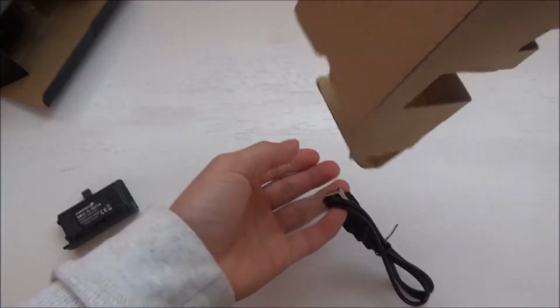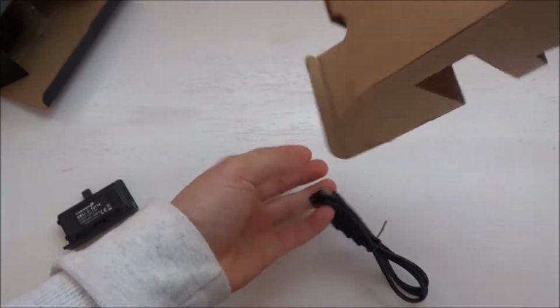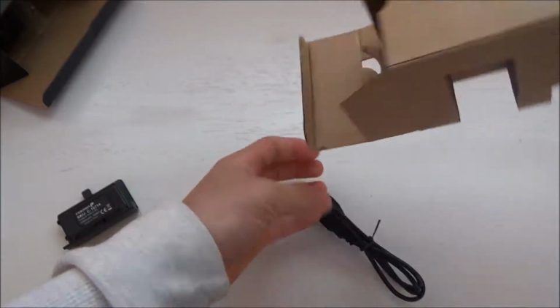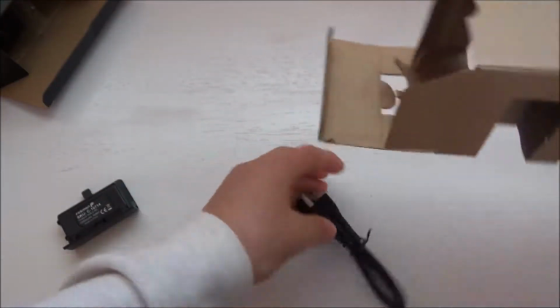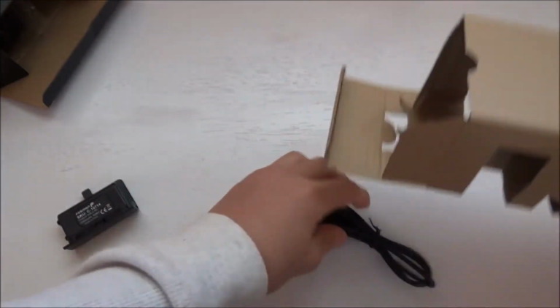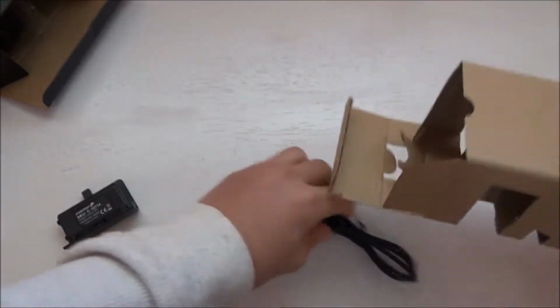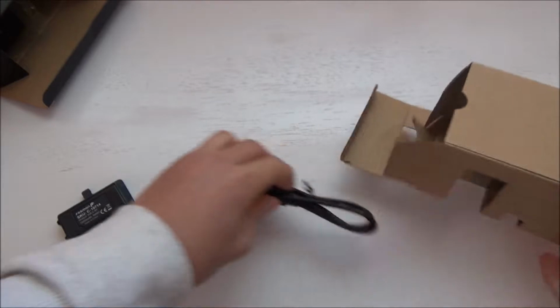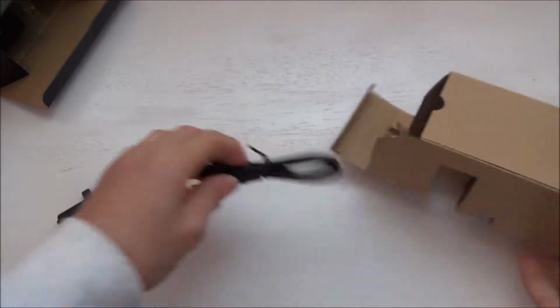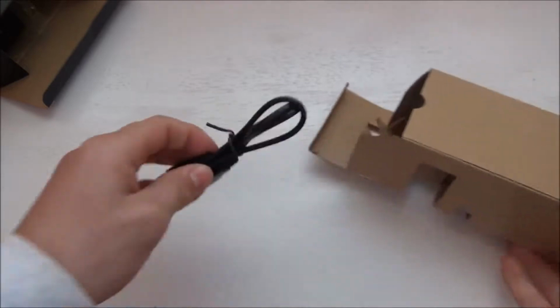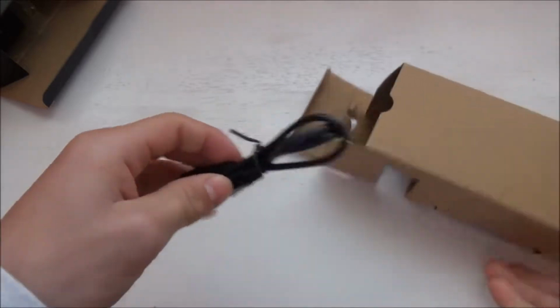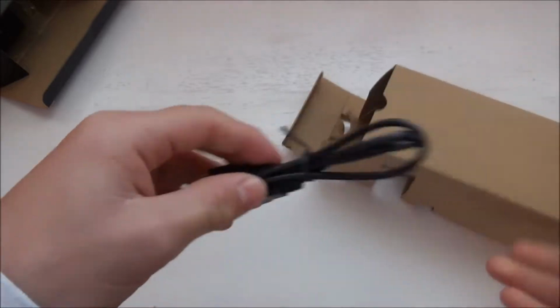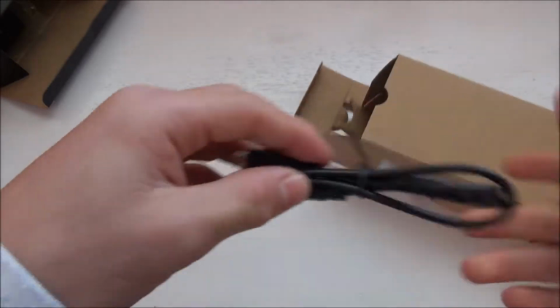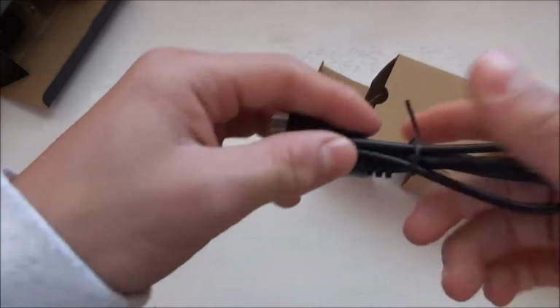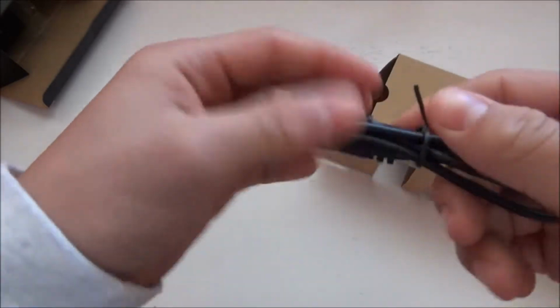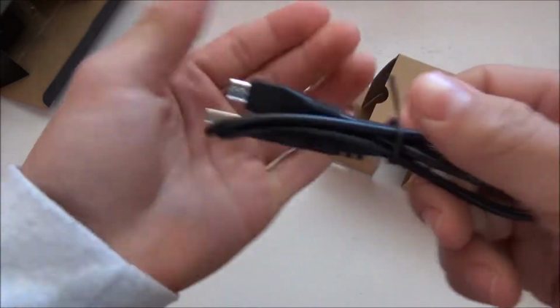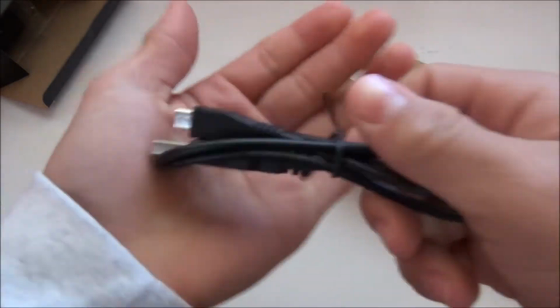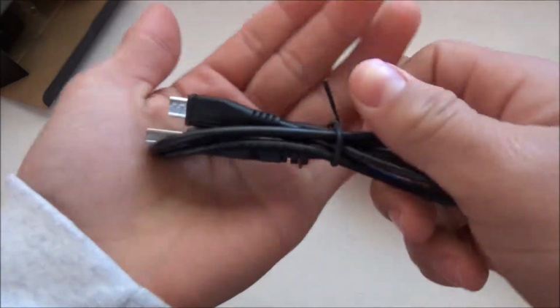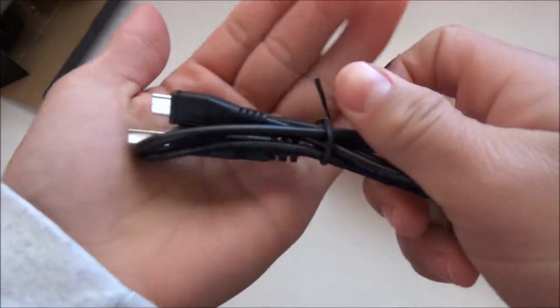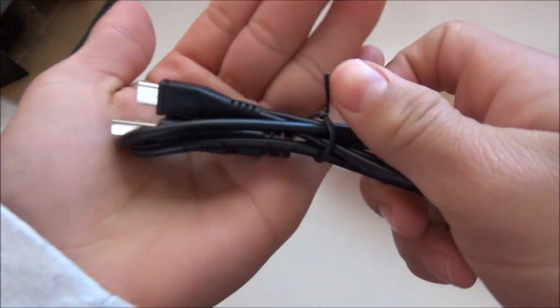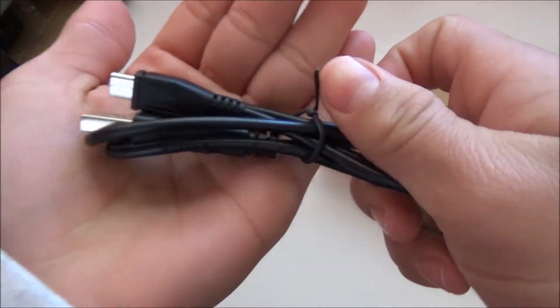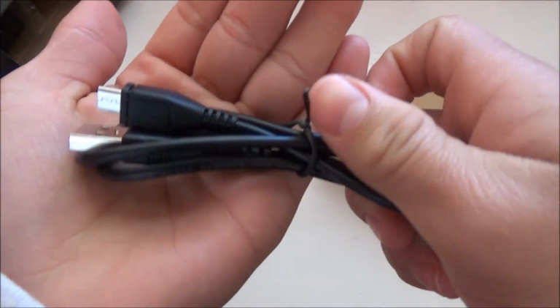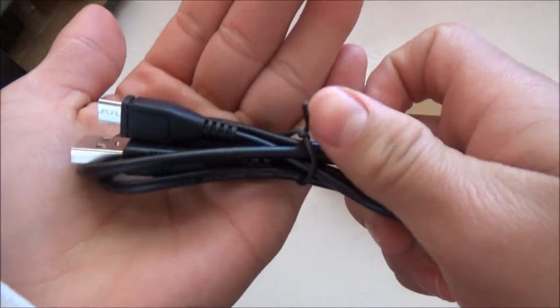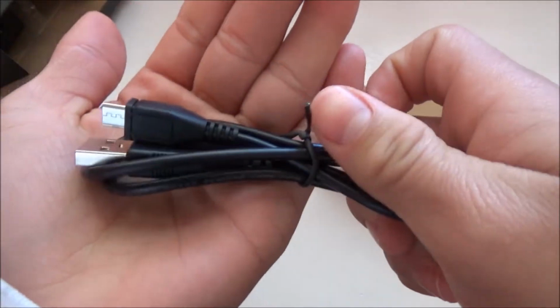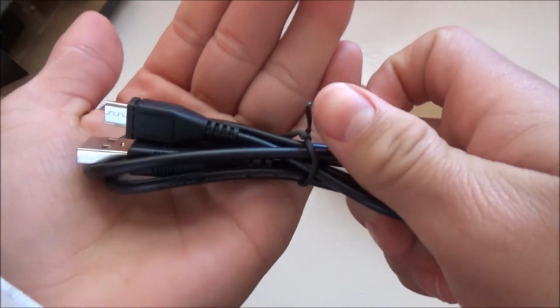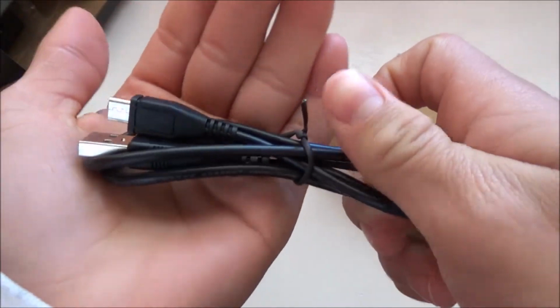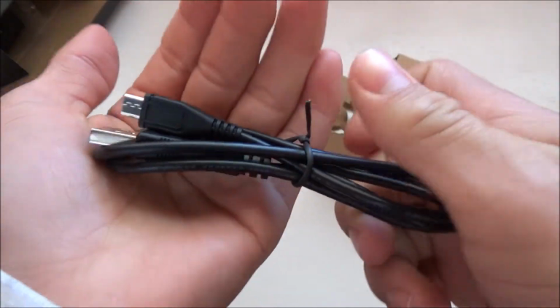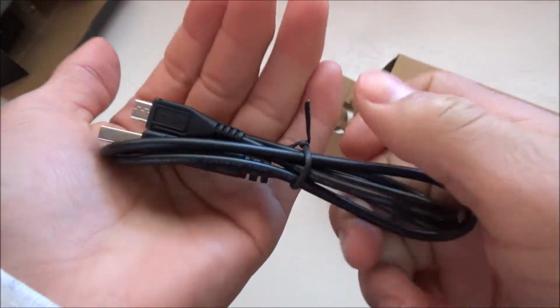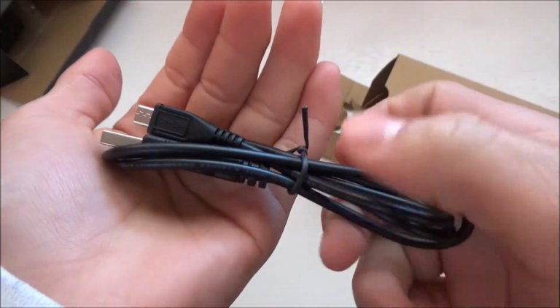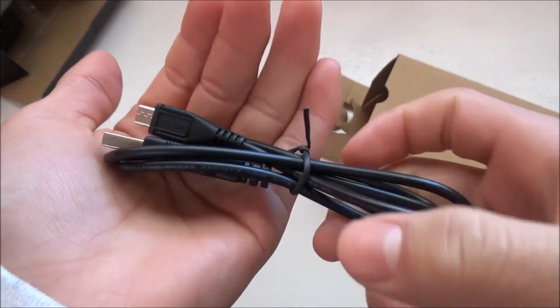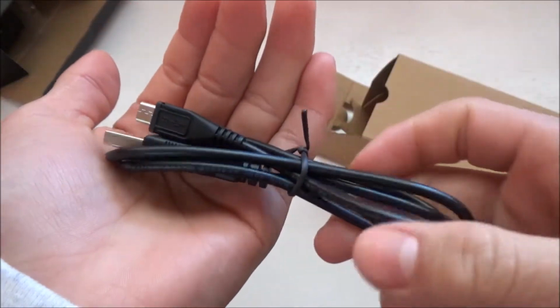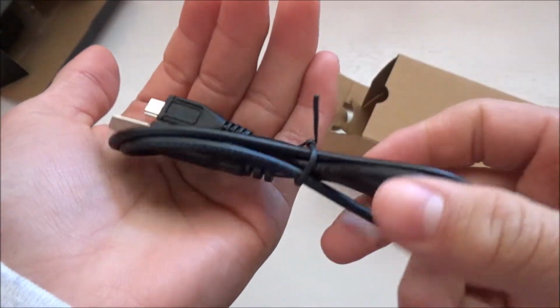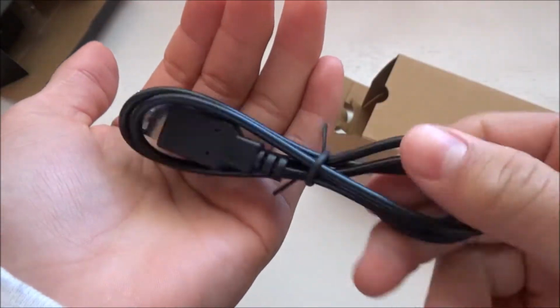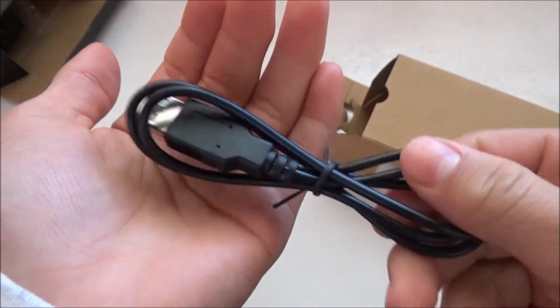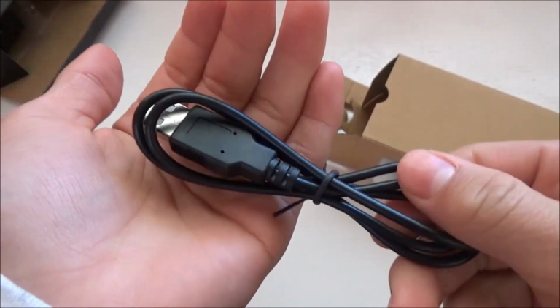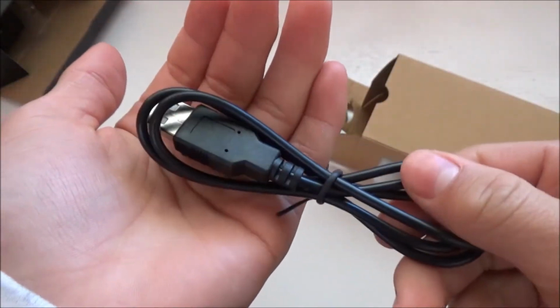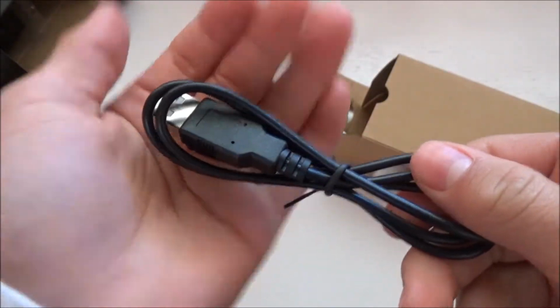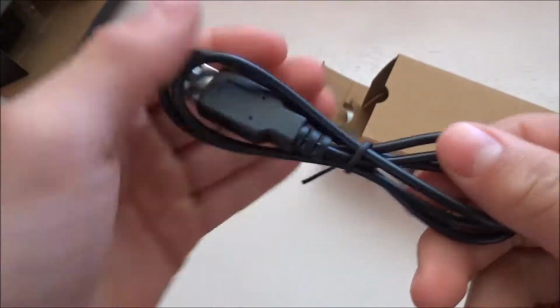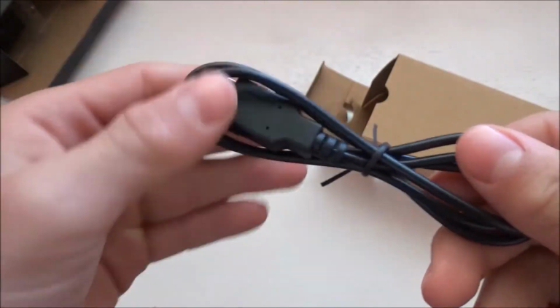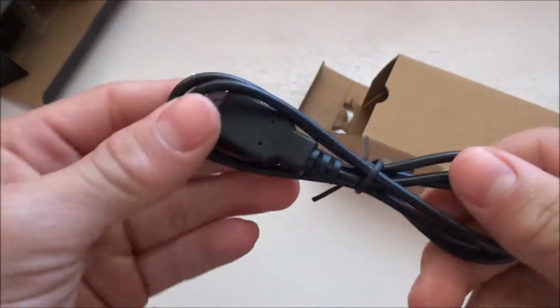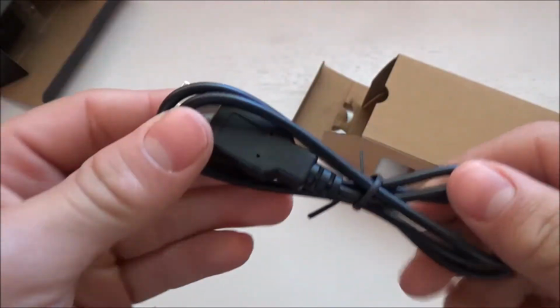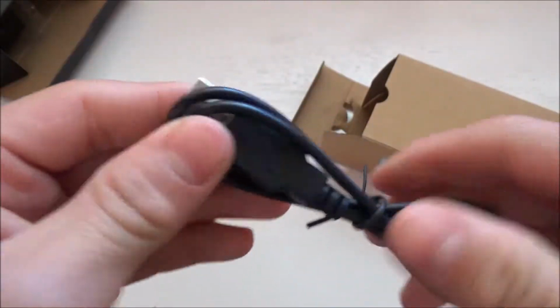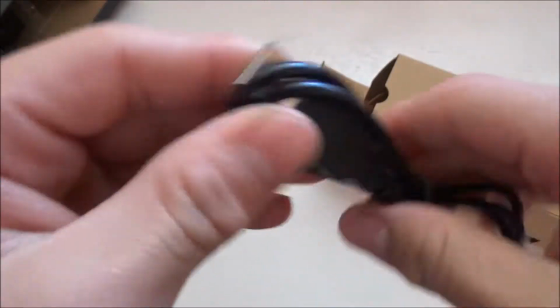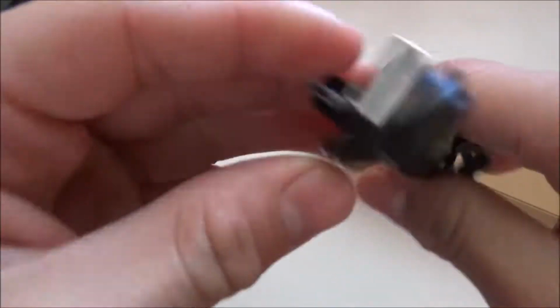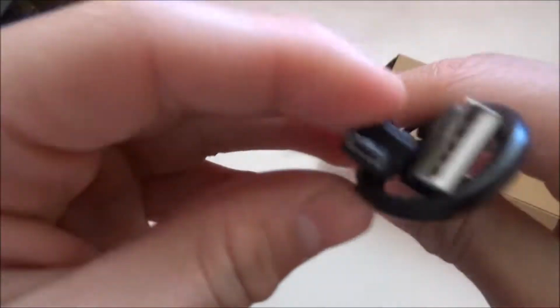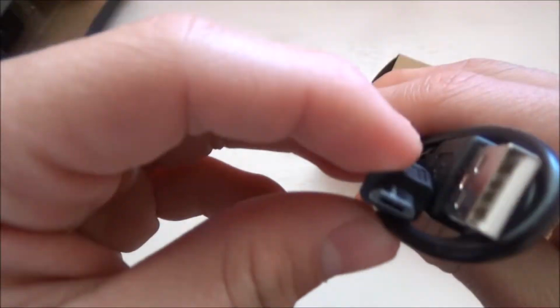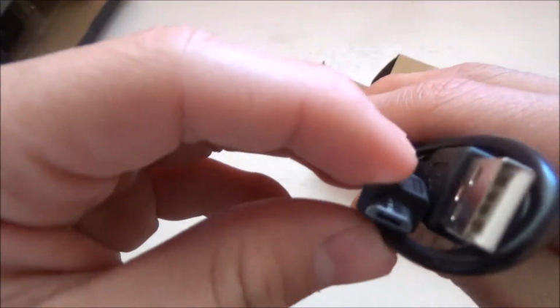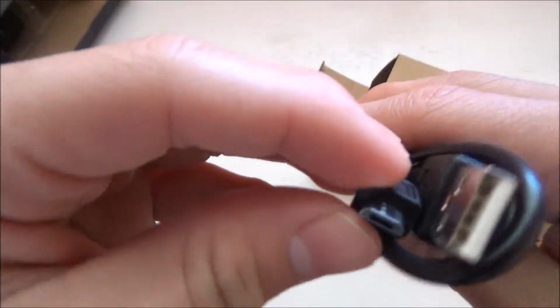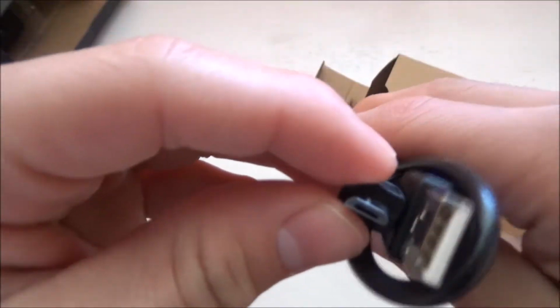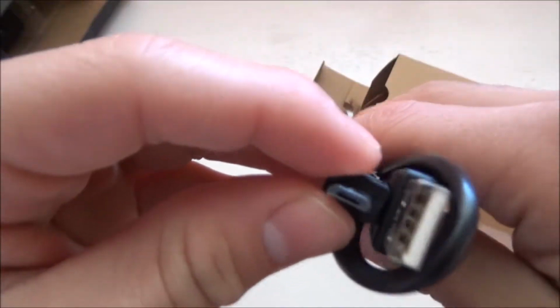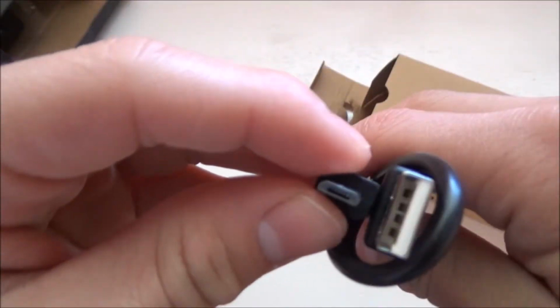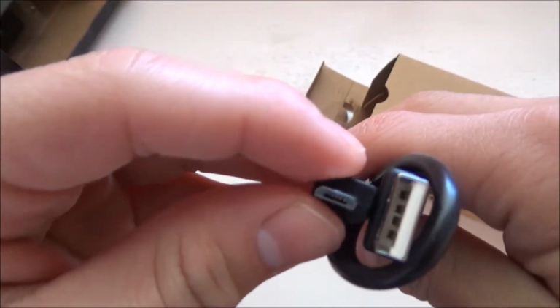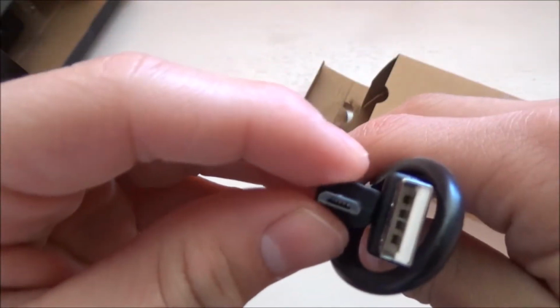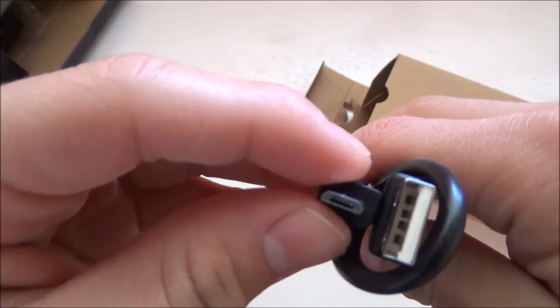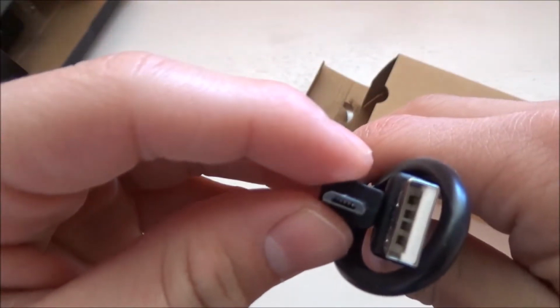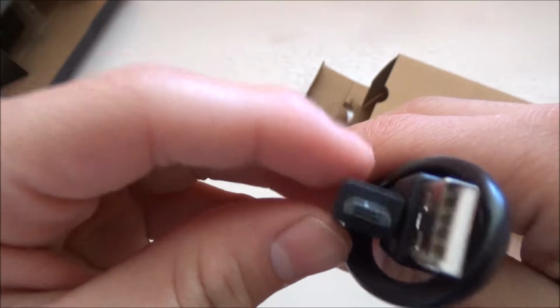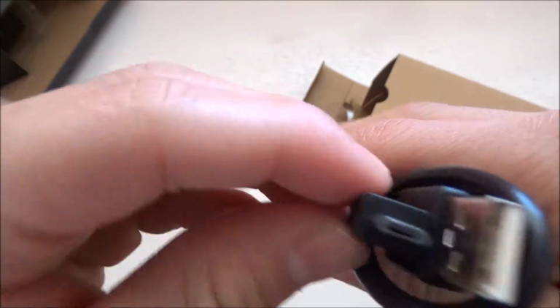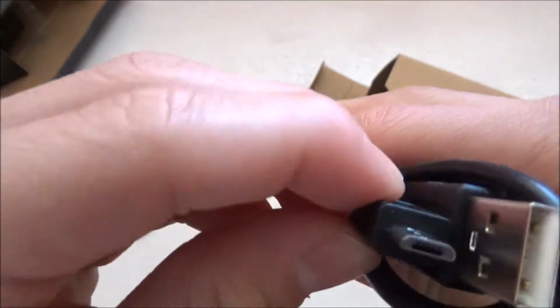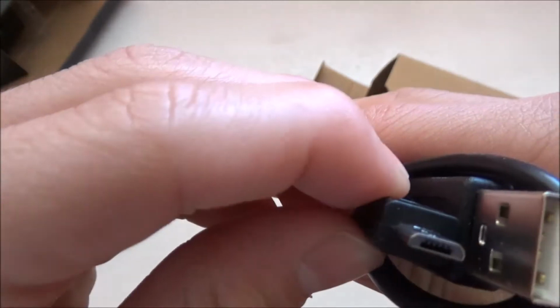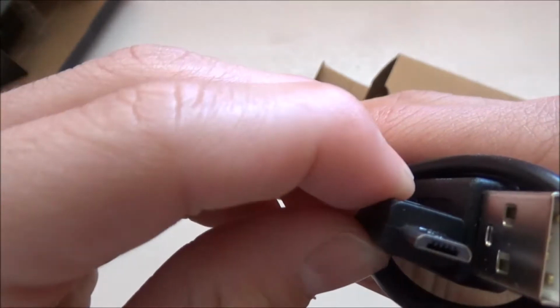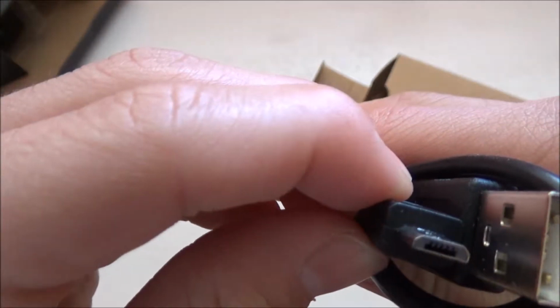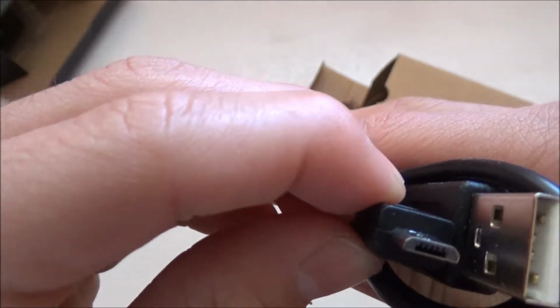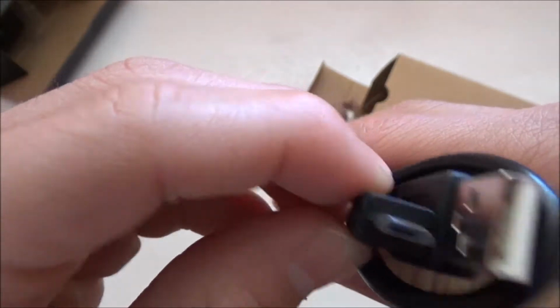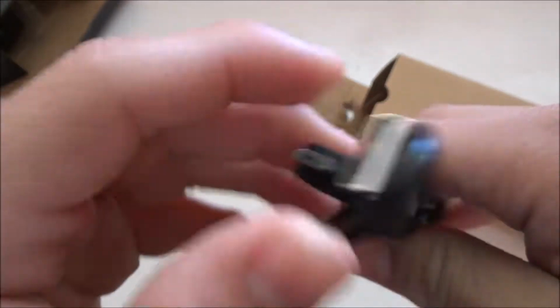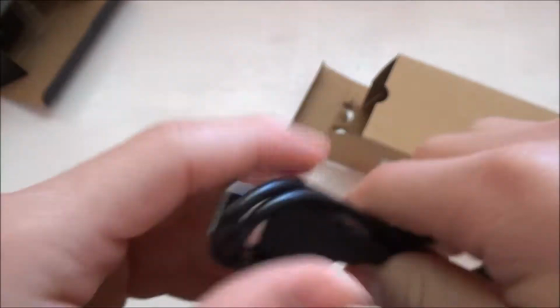The second thing is a micro USB charging cable — you can see it's USB to micro USB.